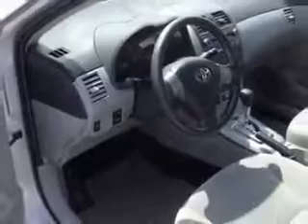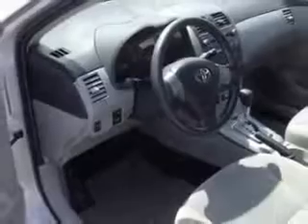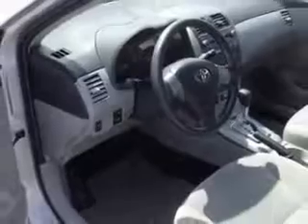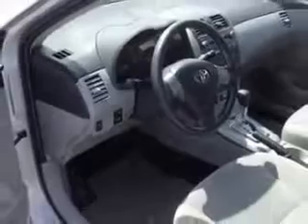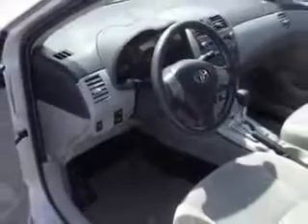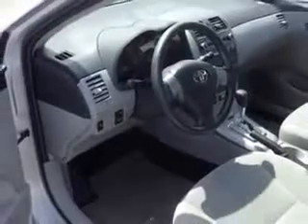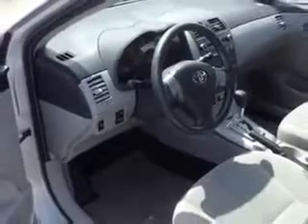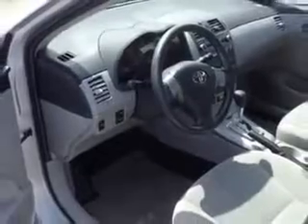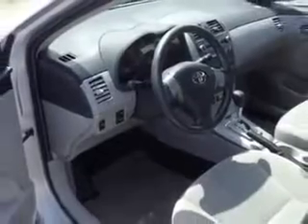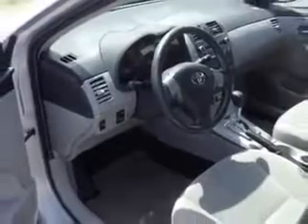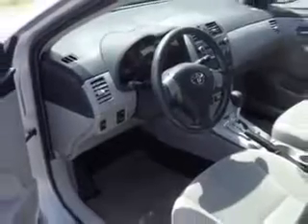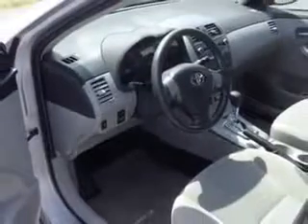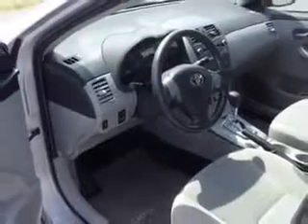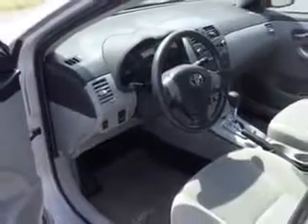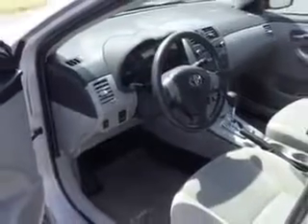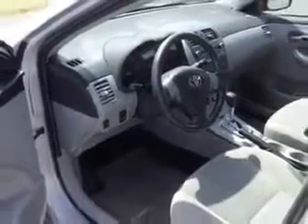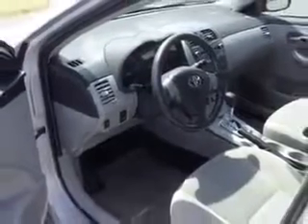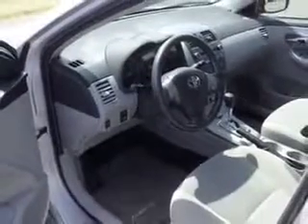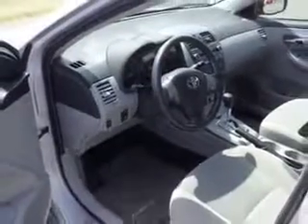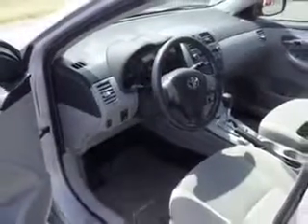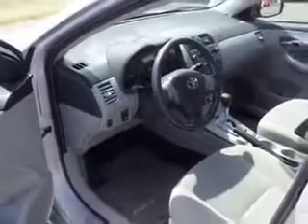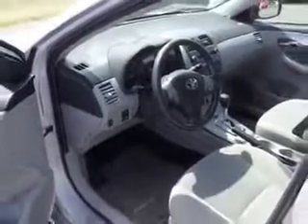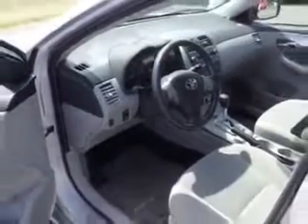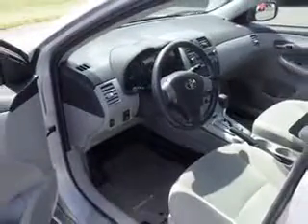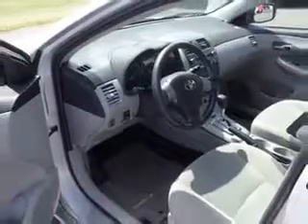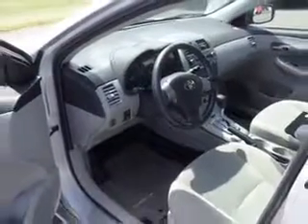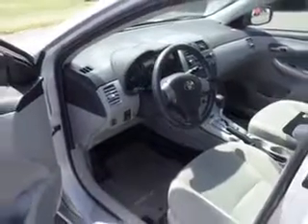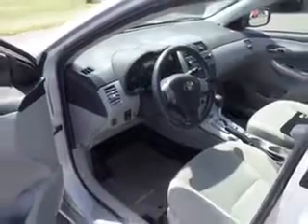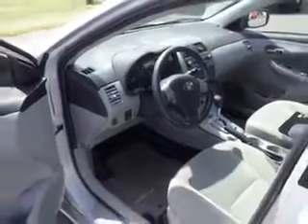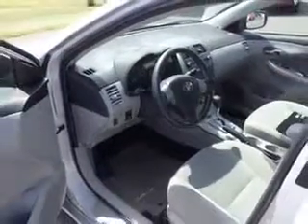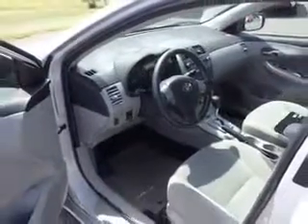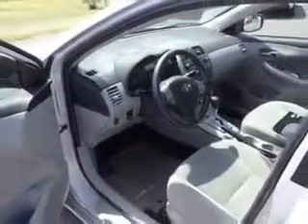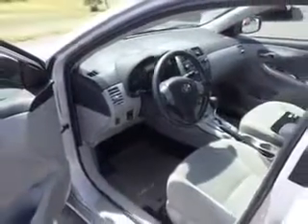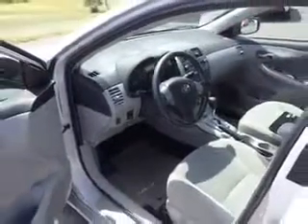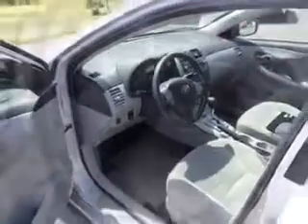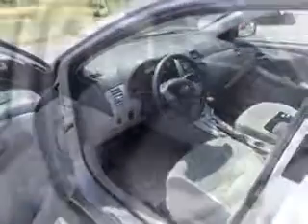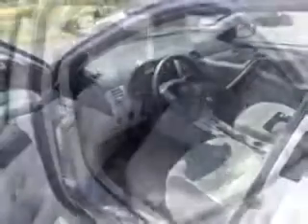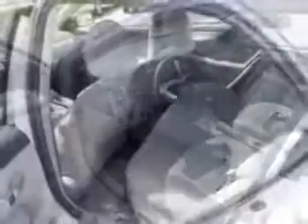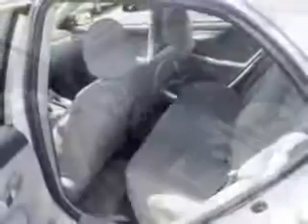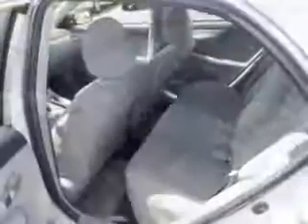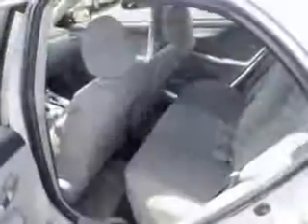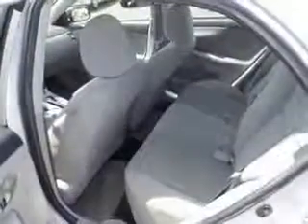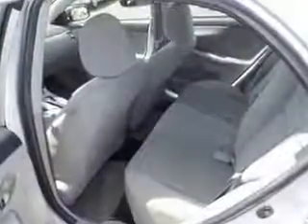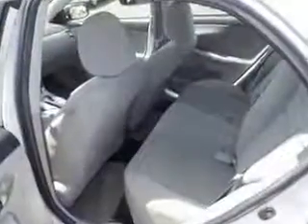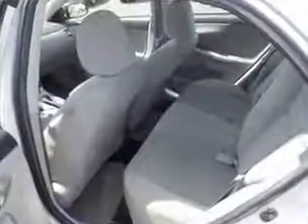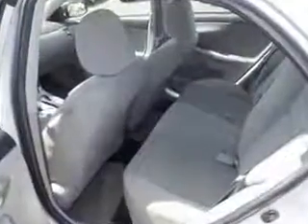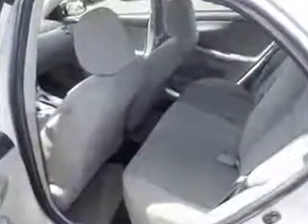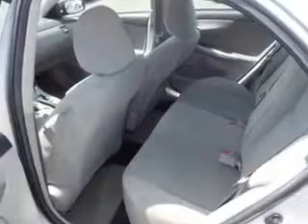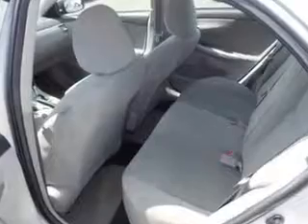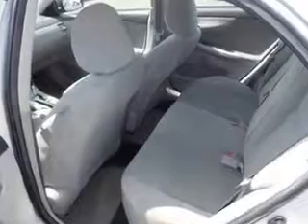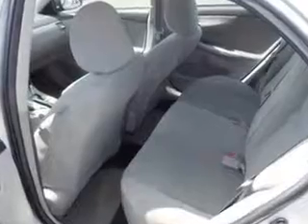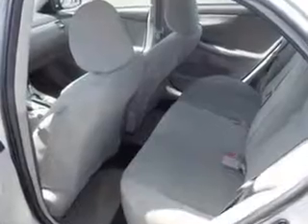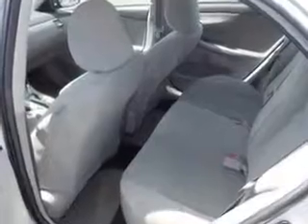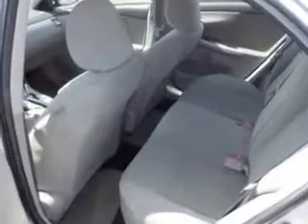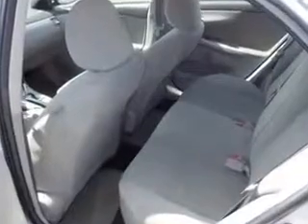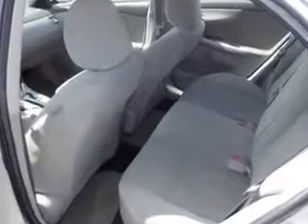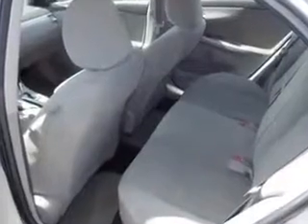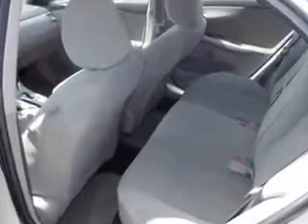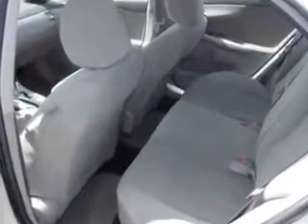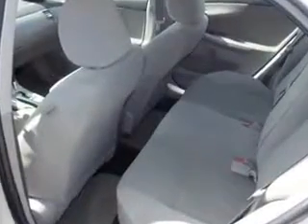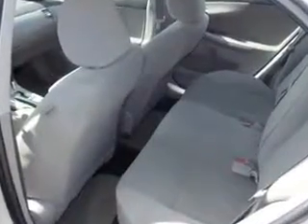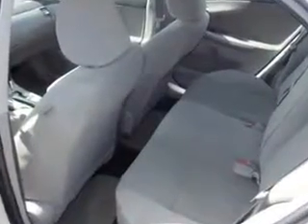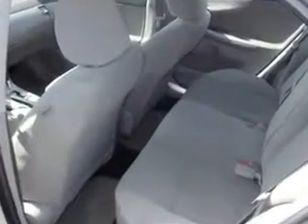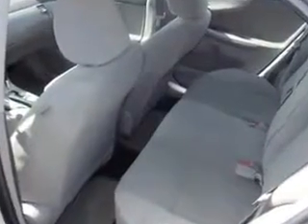Enjoy the drive and have peace of mind in this 2011 Toyota Corolla. See us at CULP Car Rentals today.